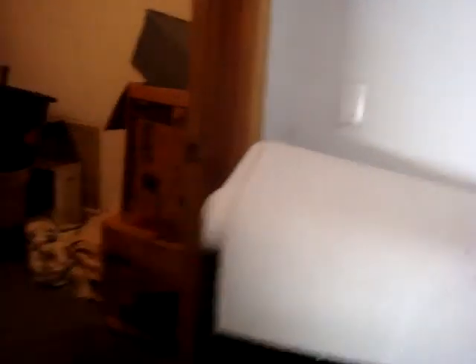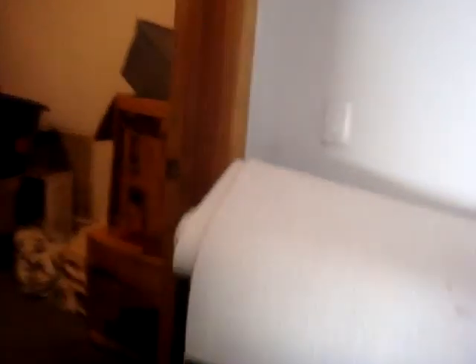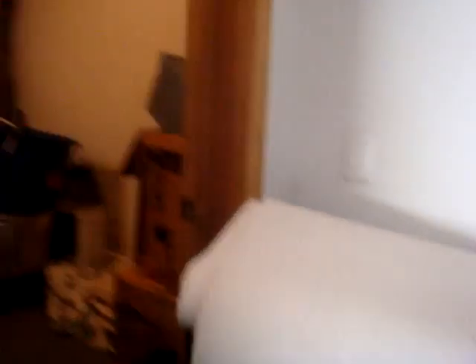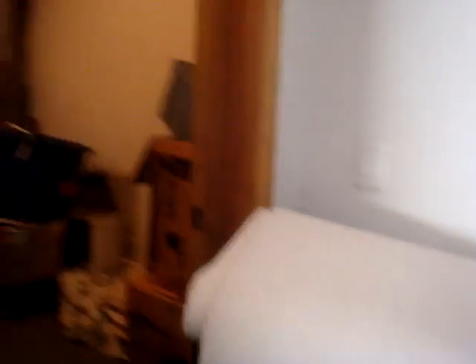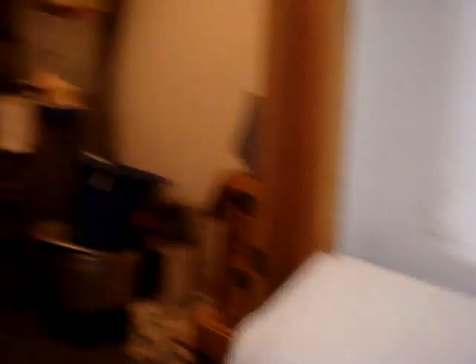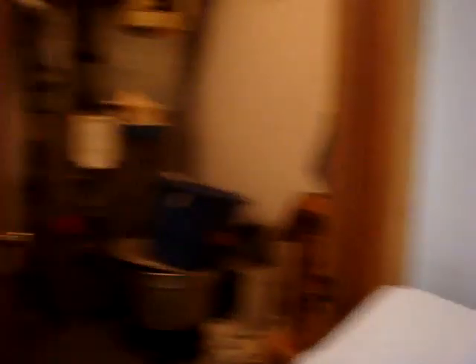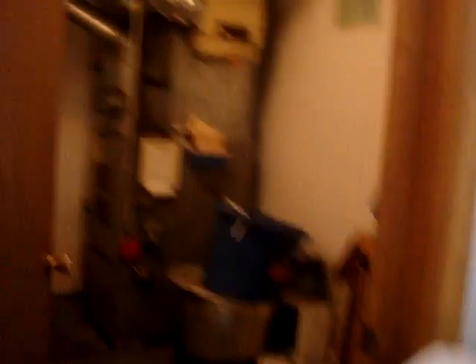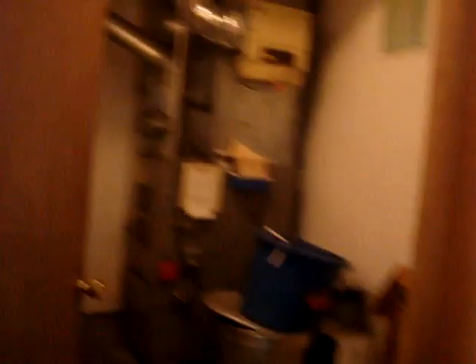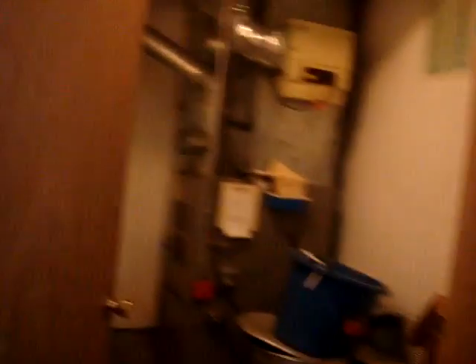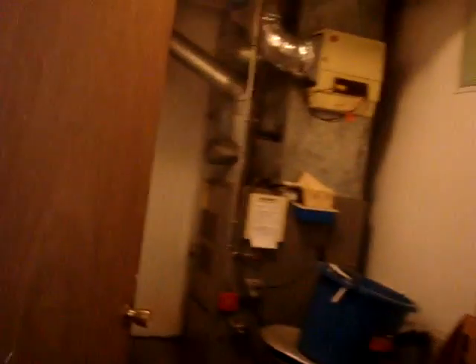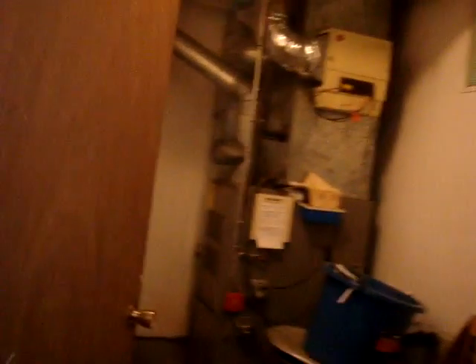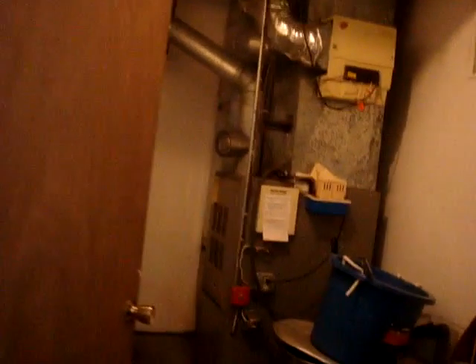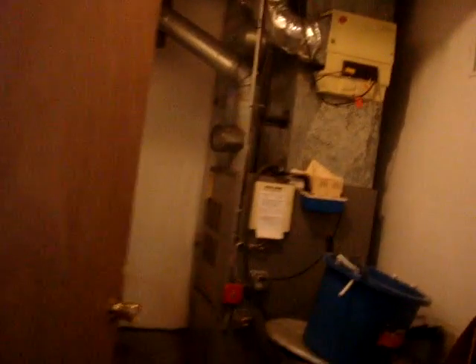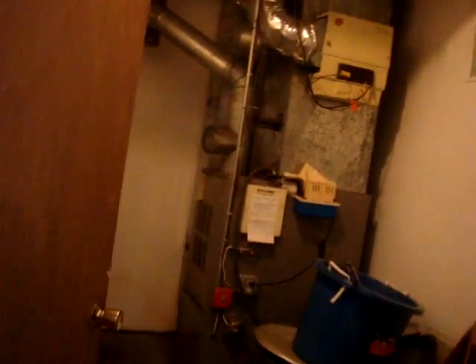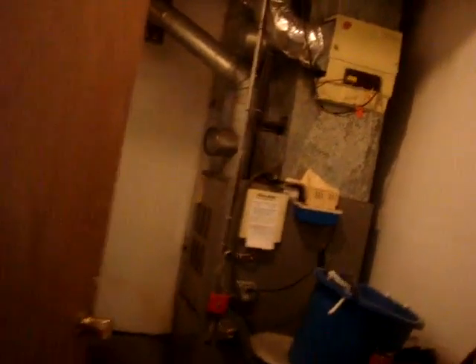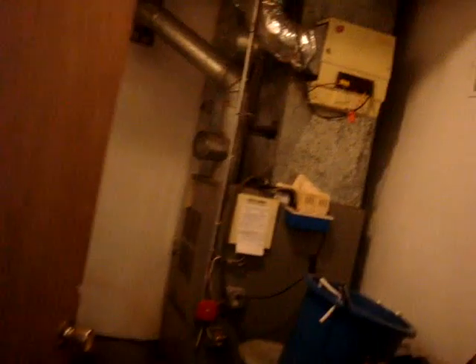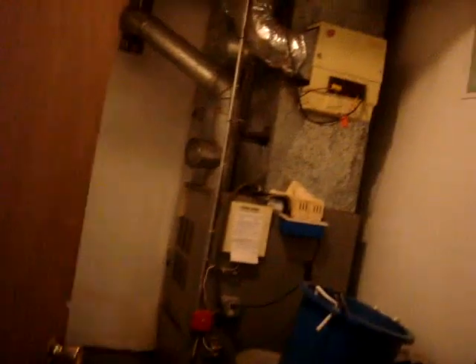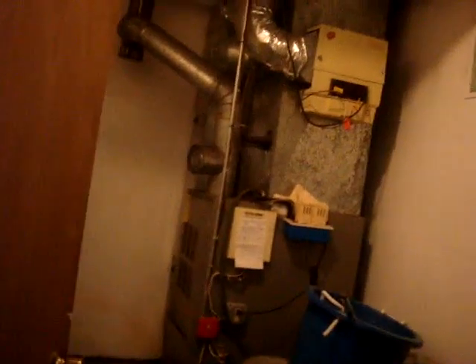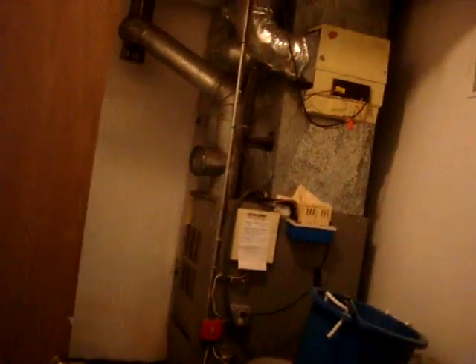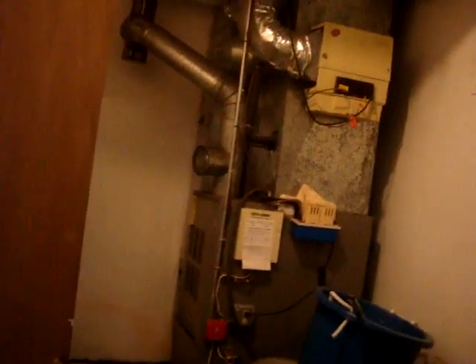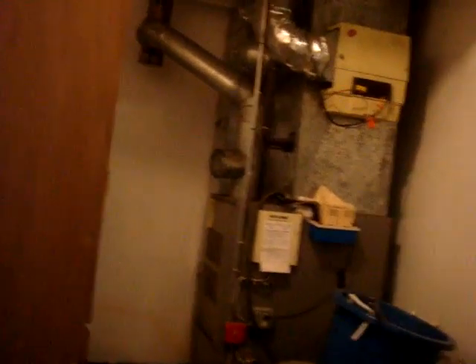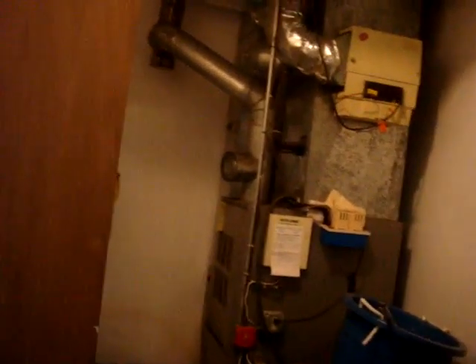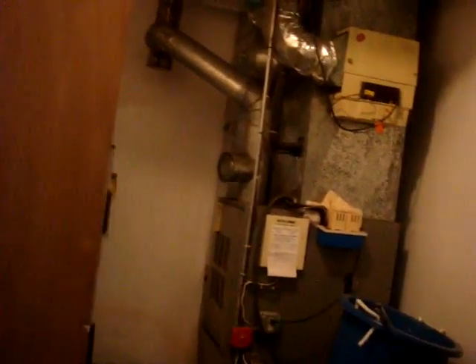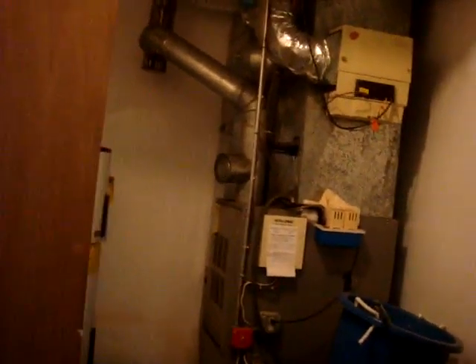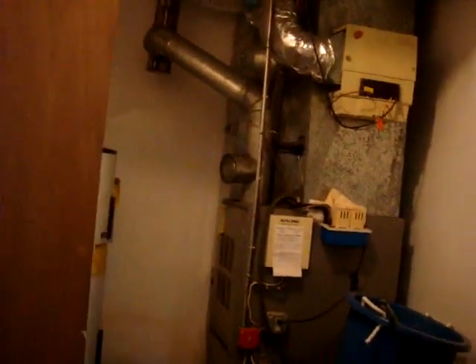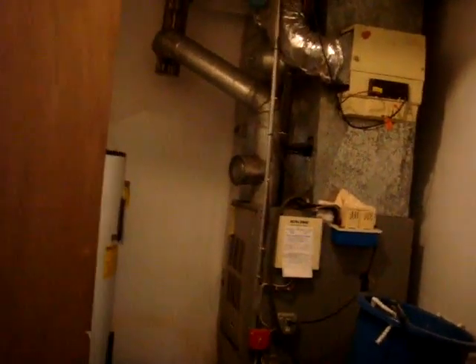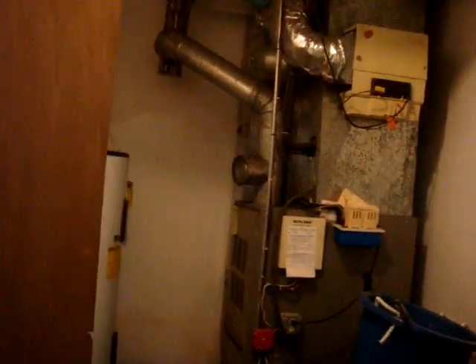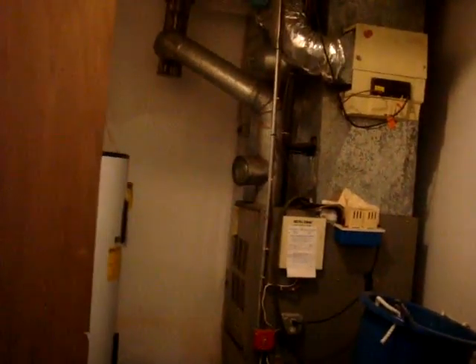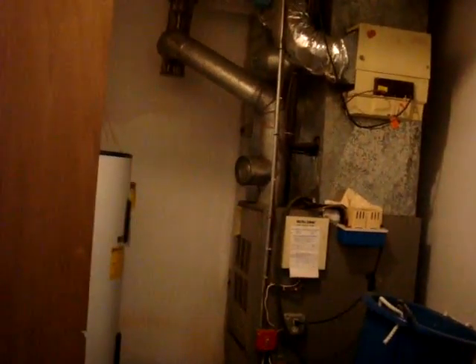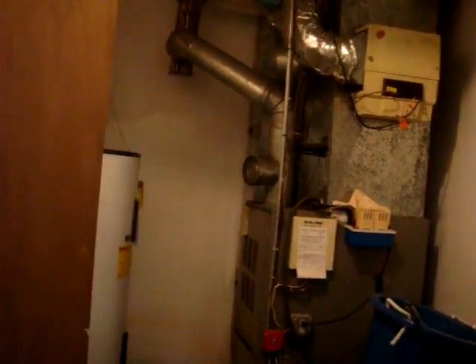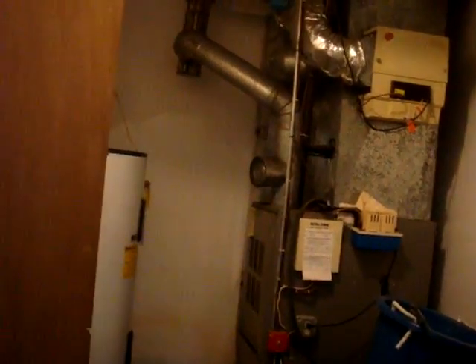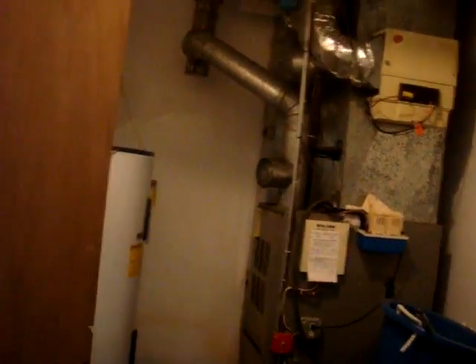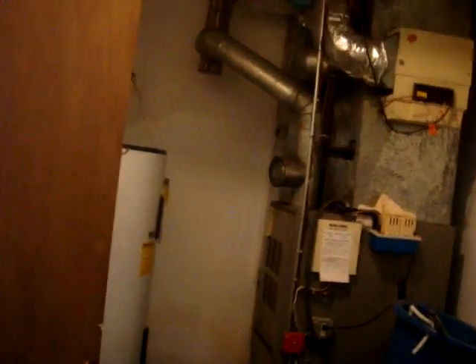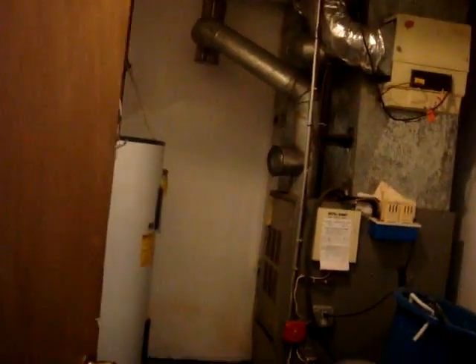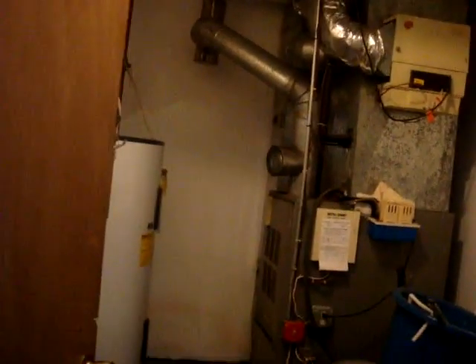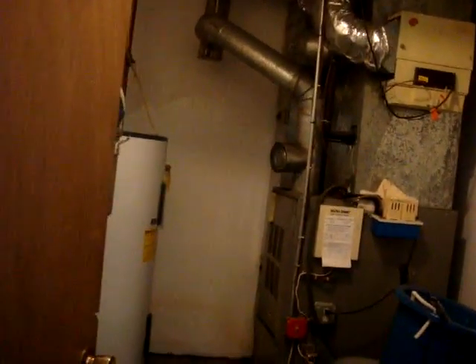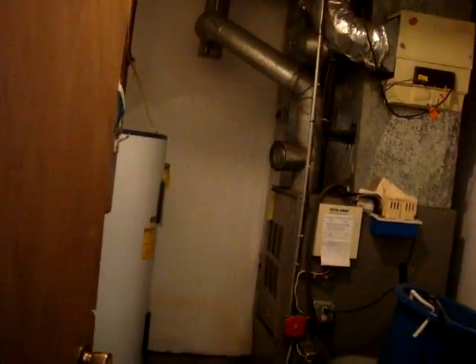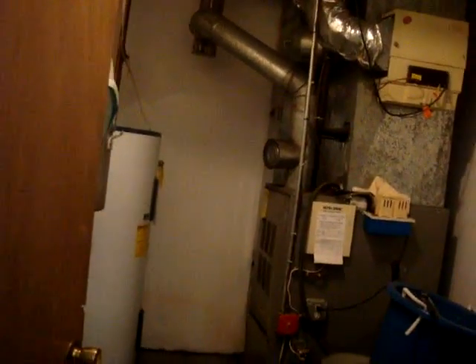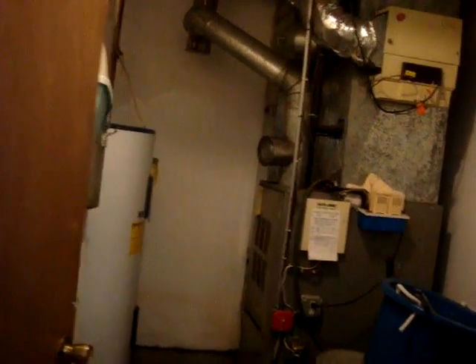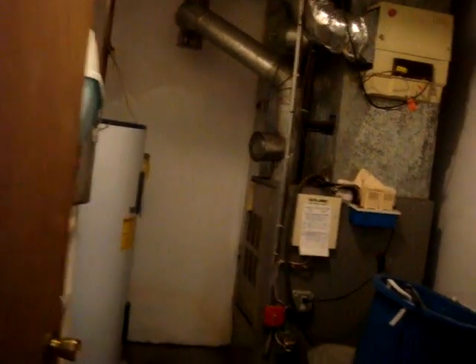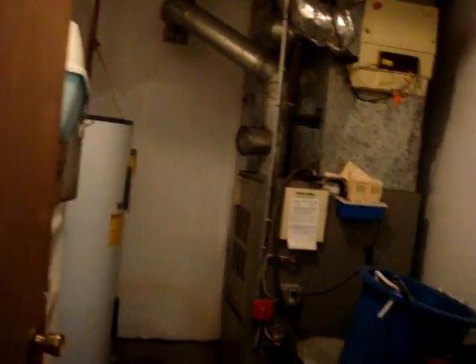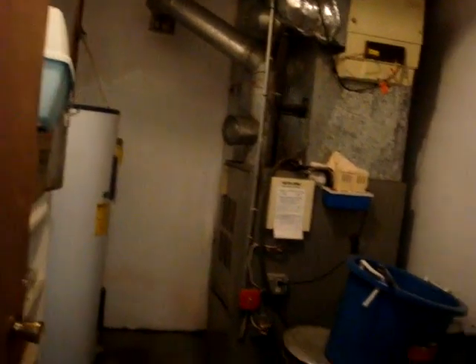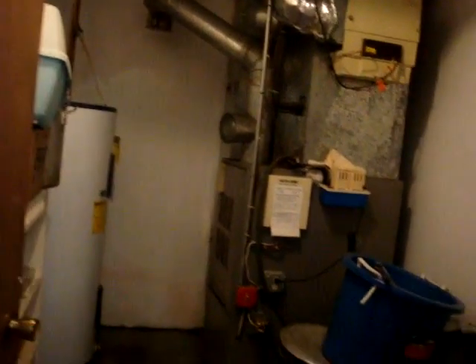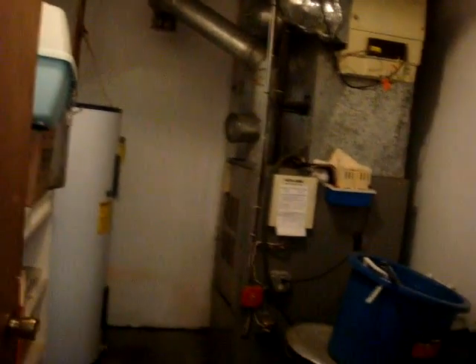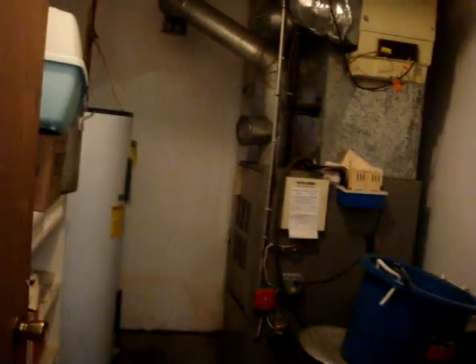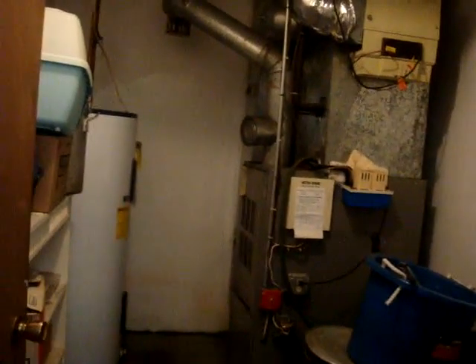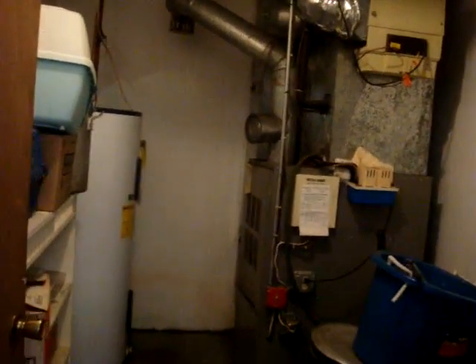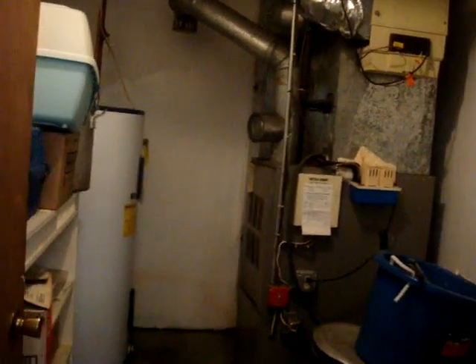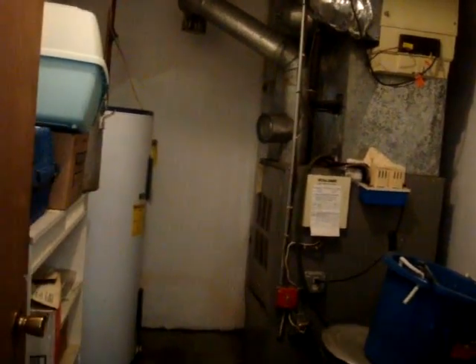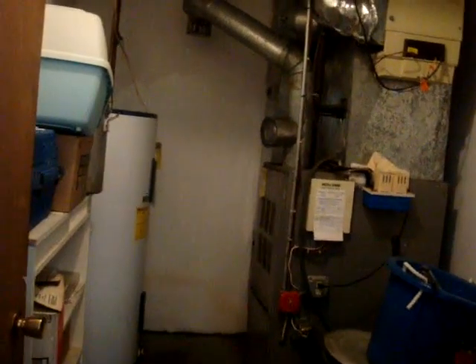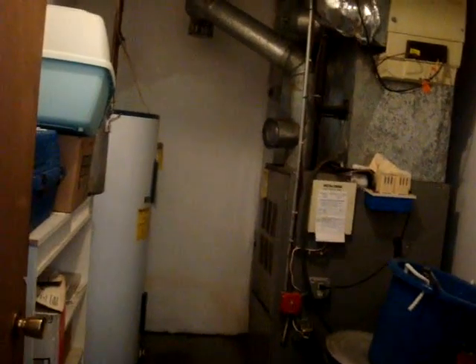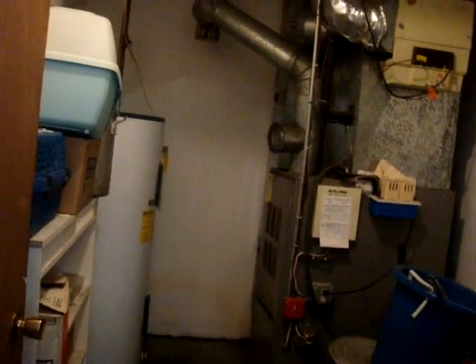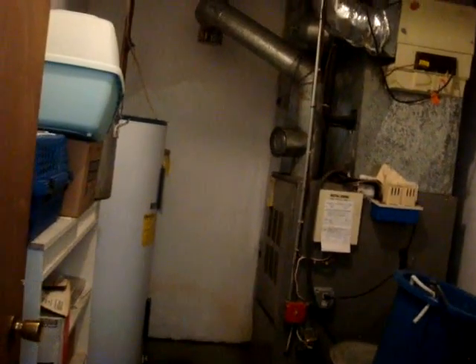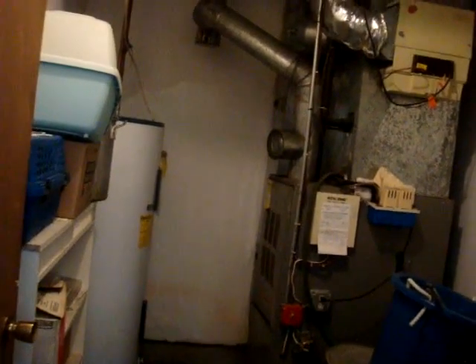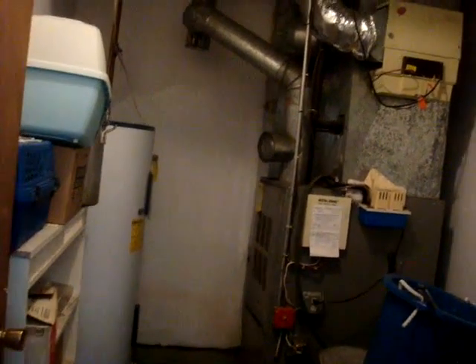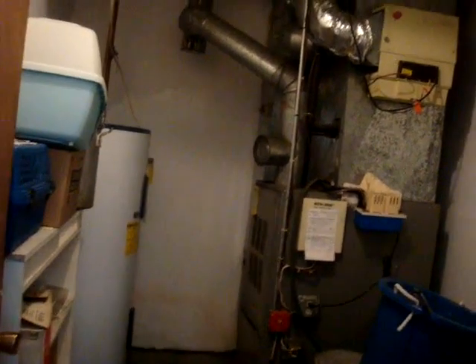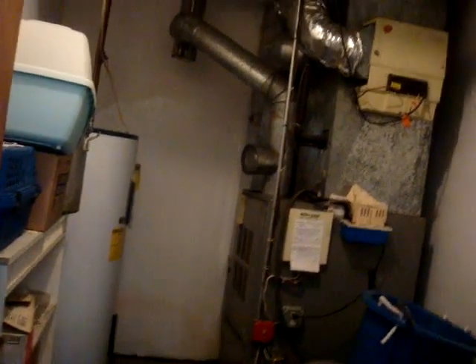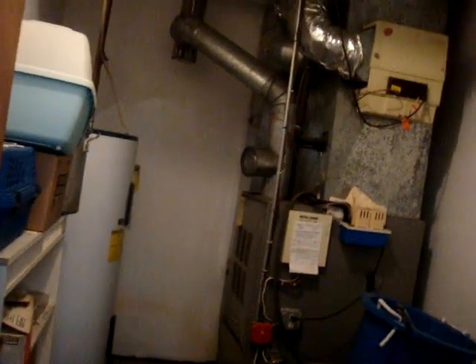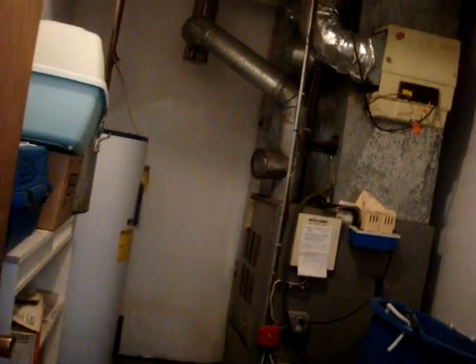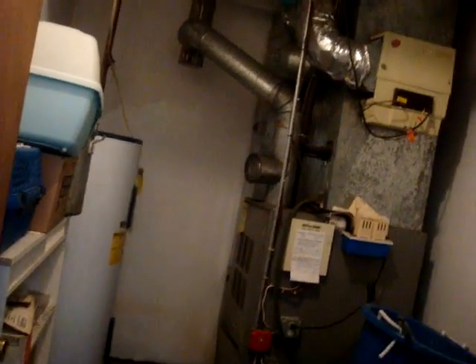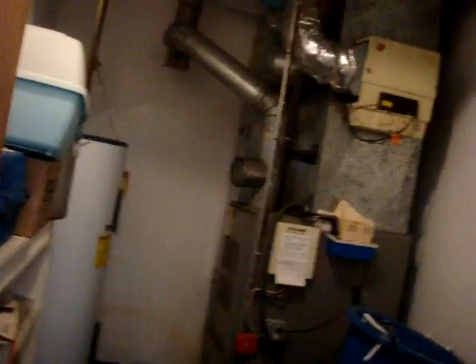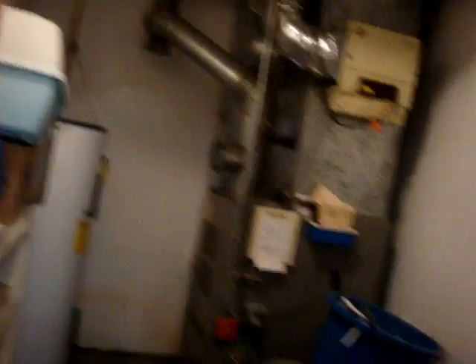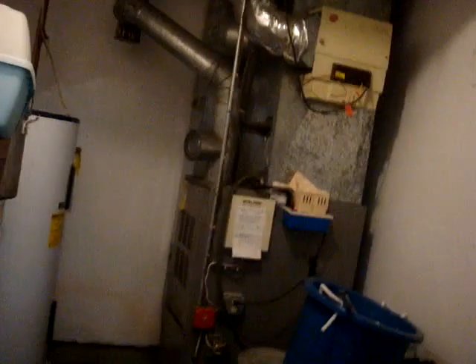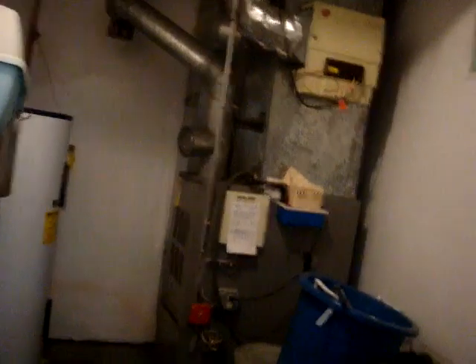There's also a utility room here for storage, along with the water heater and furnace.